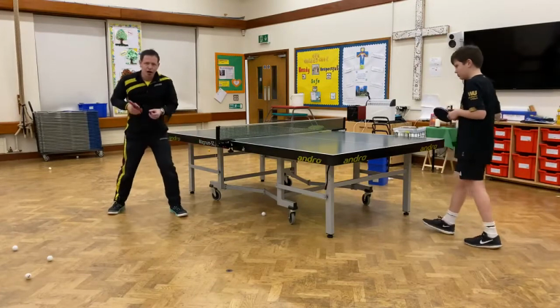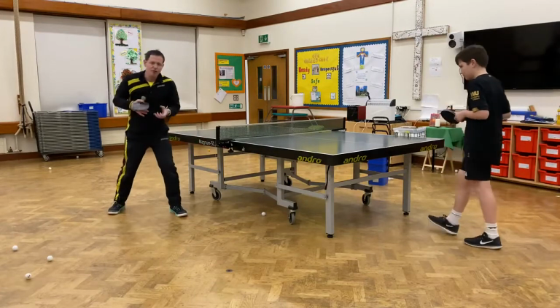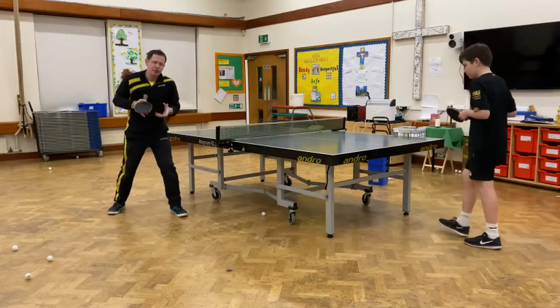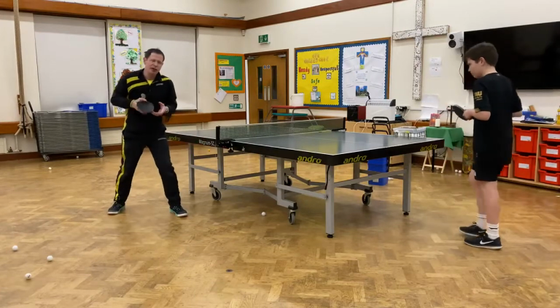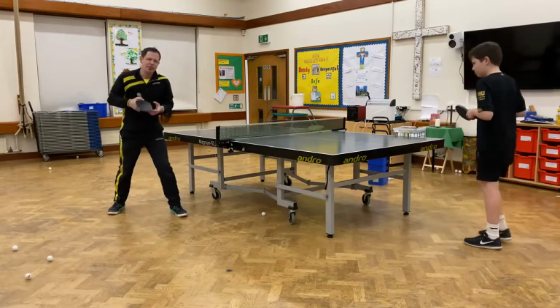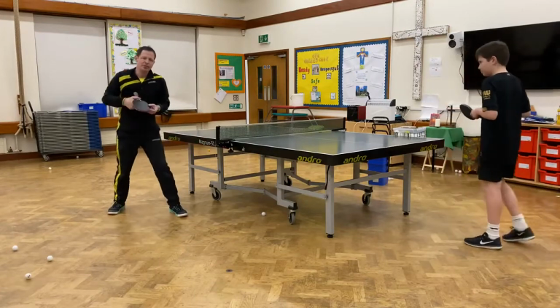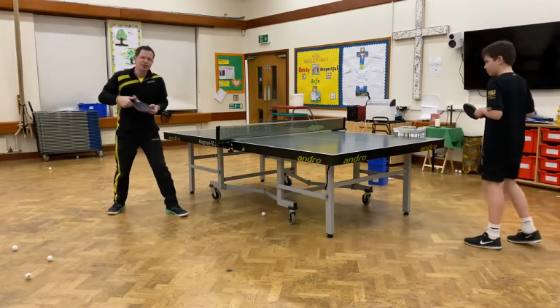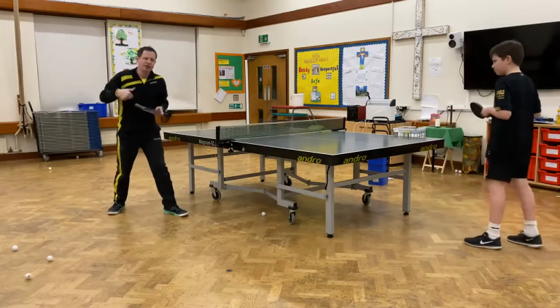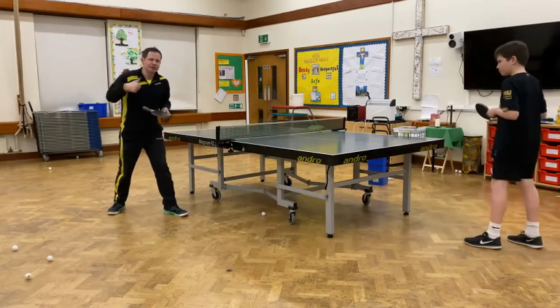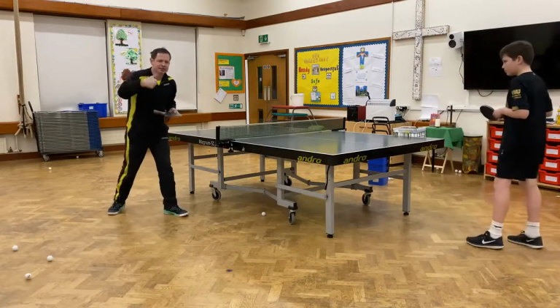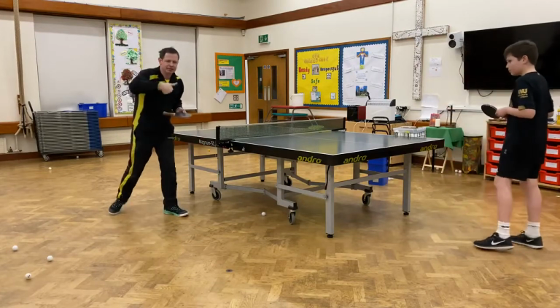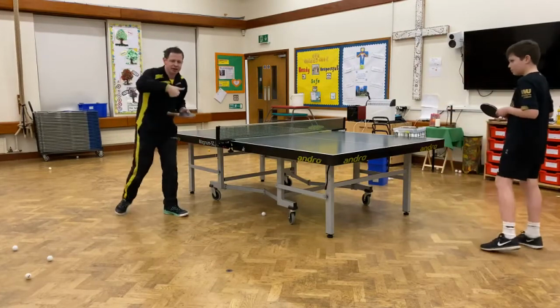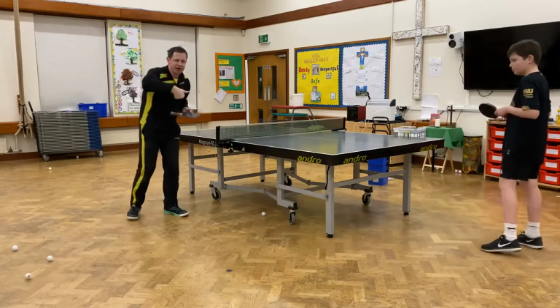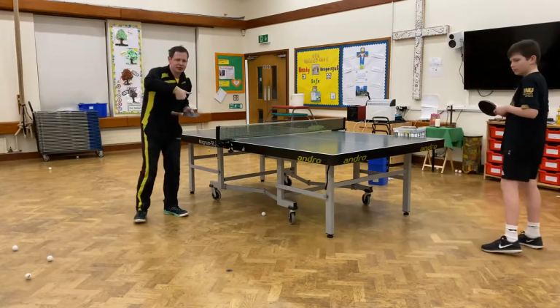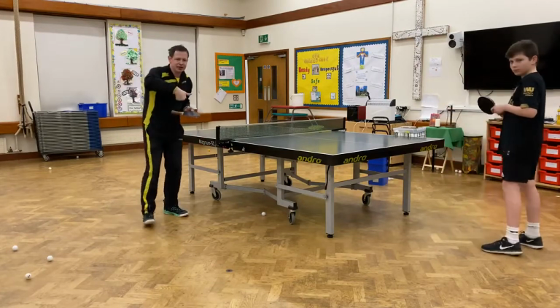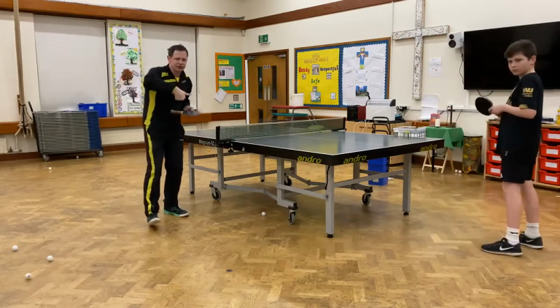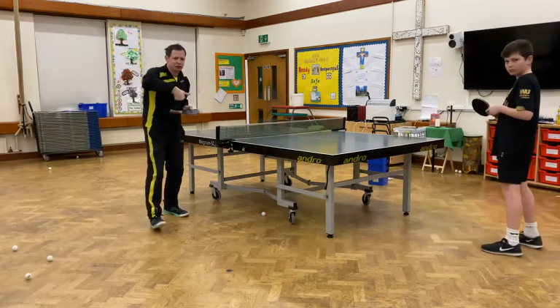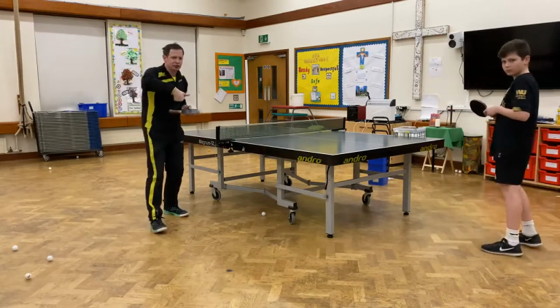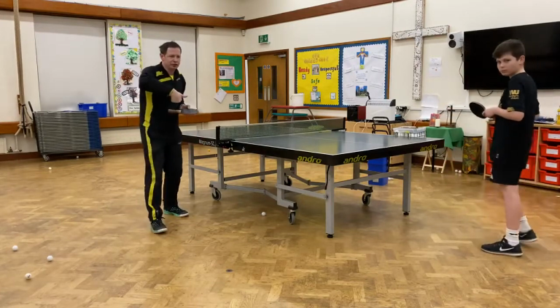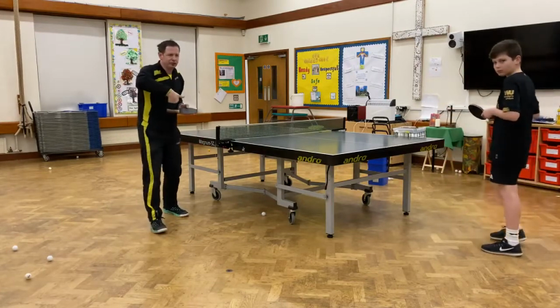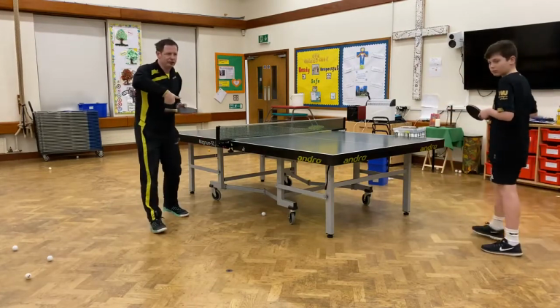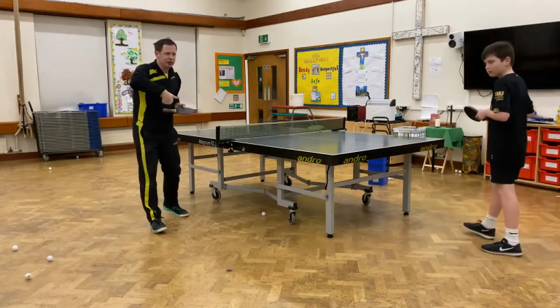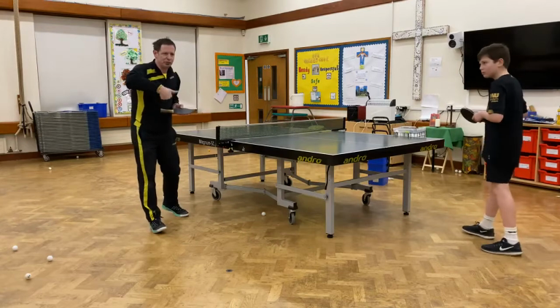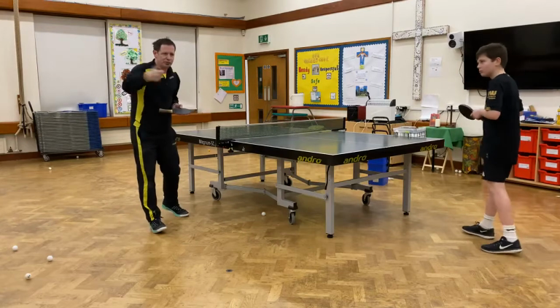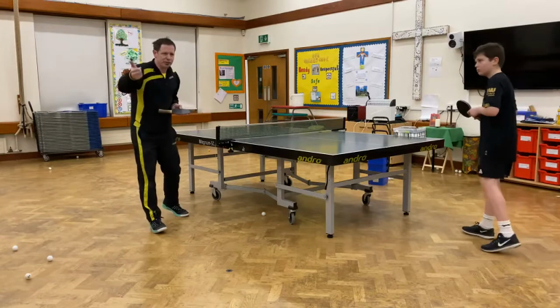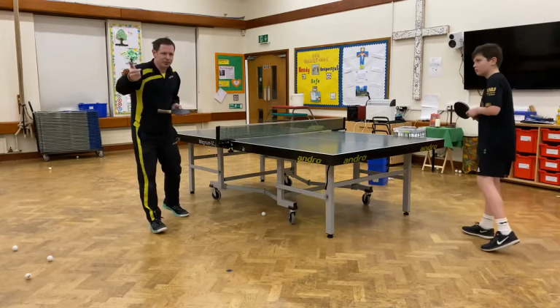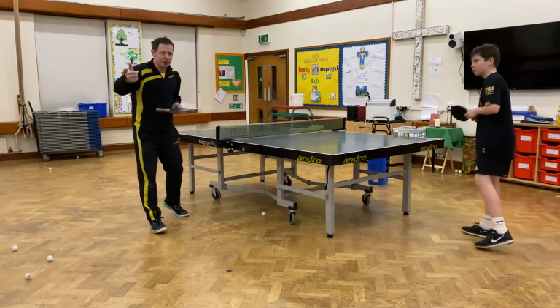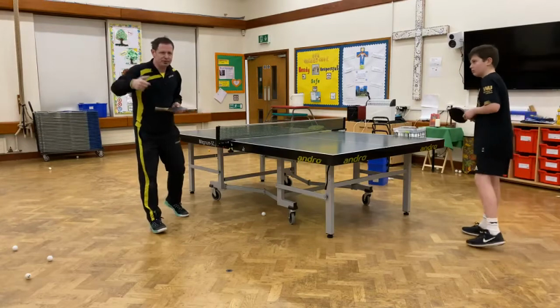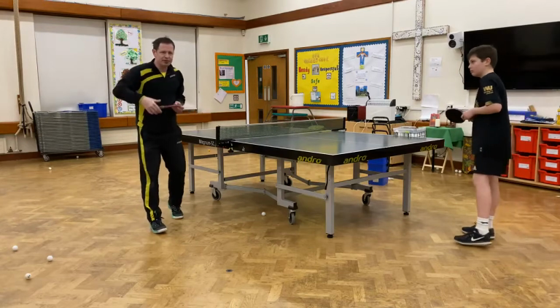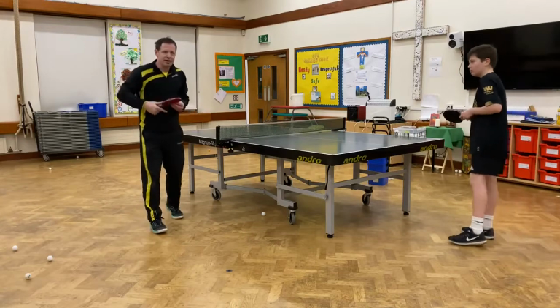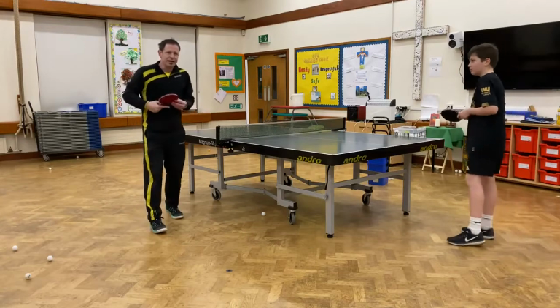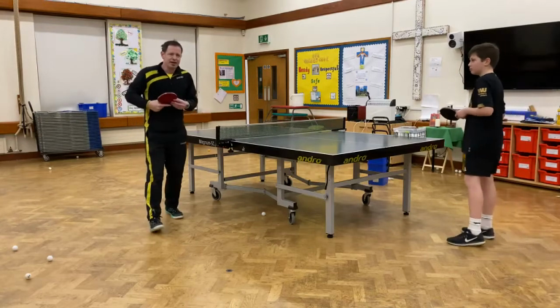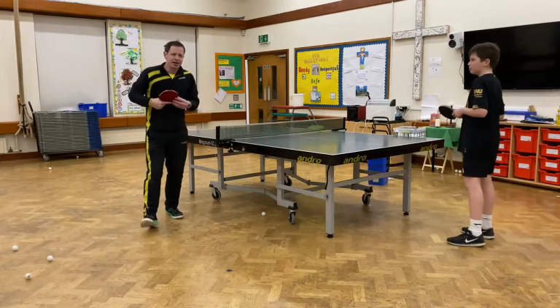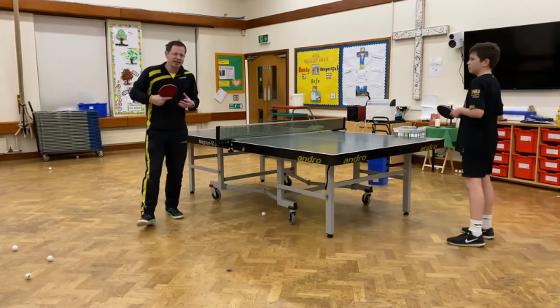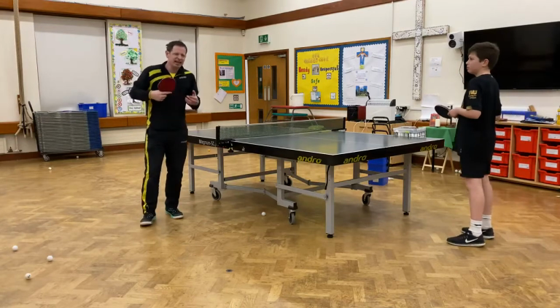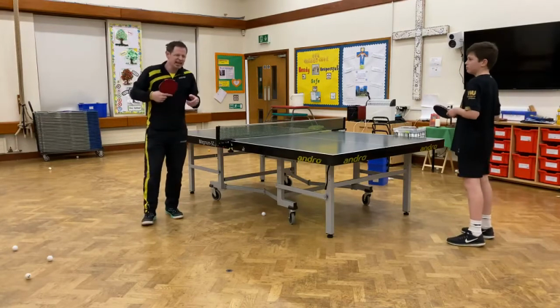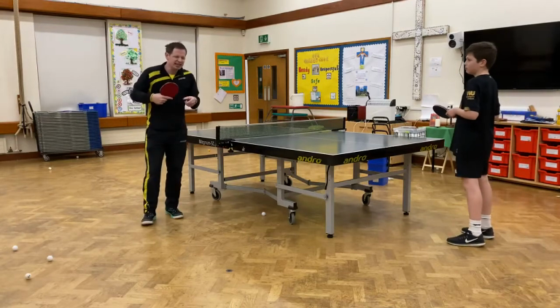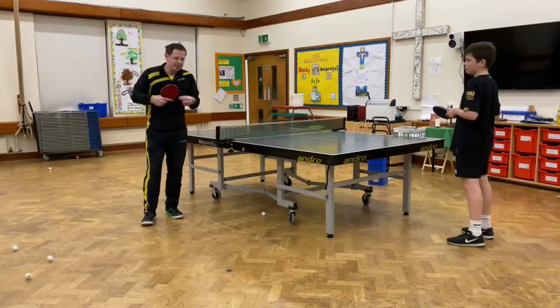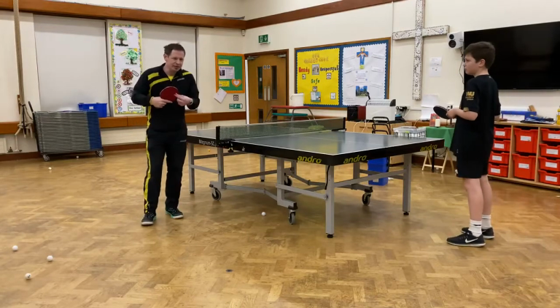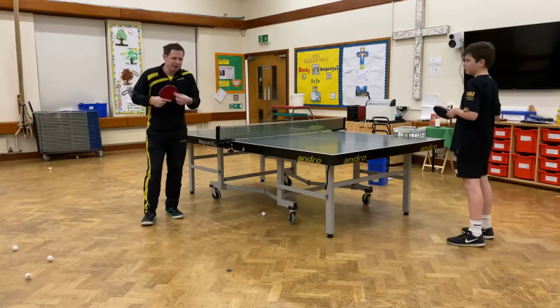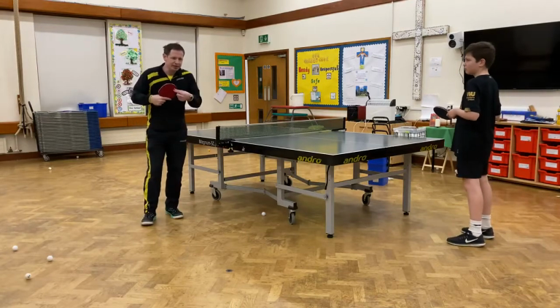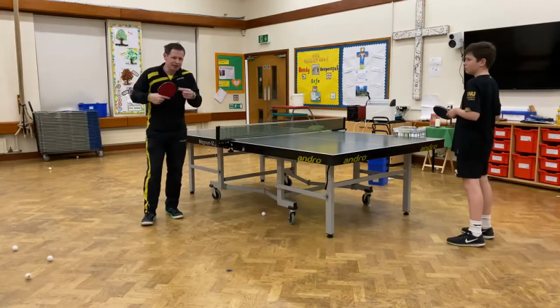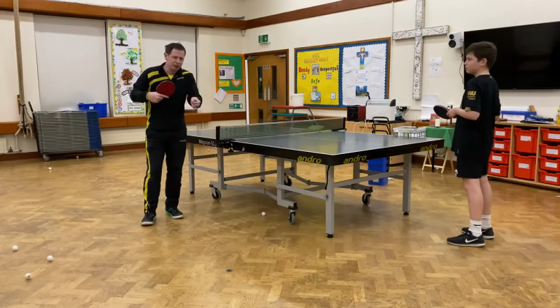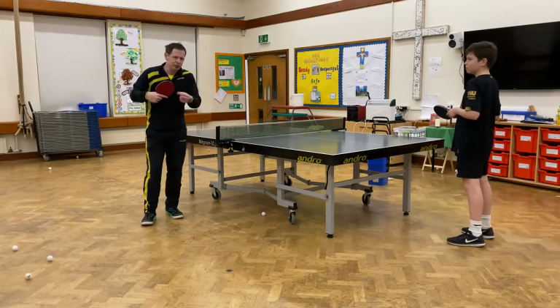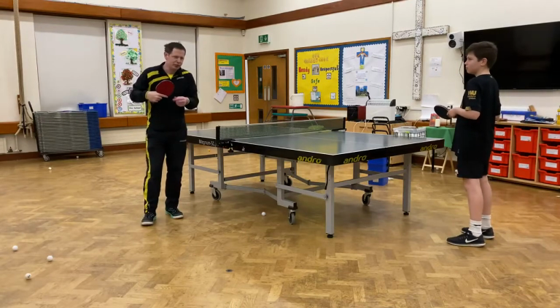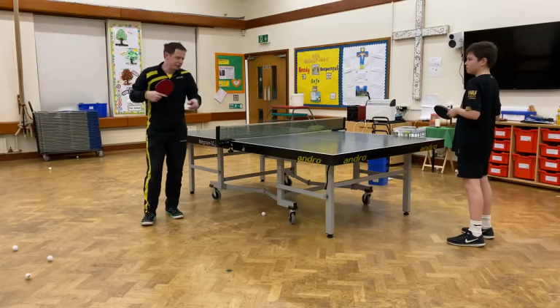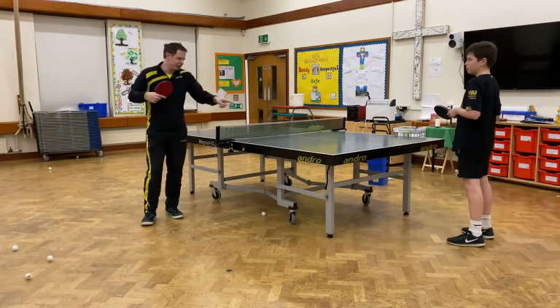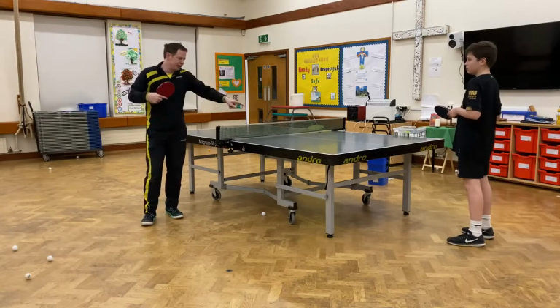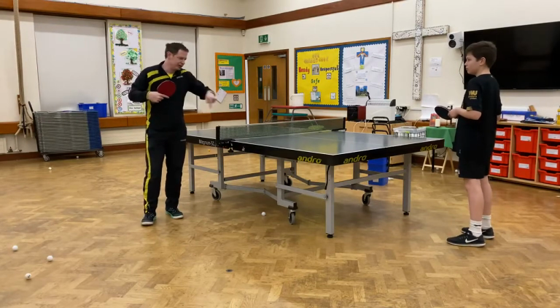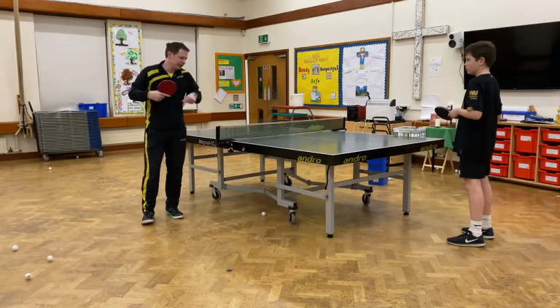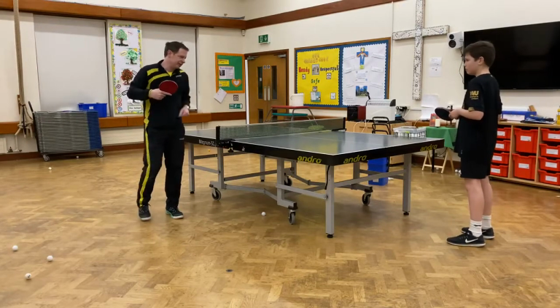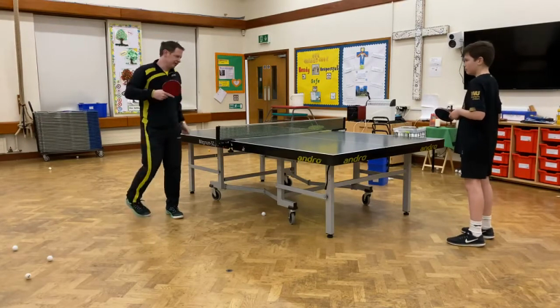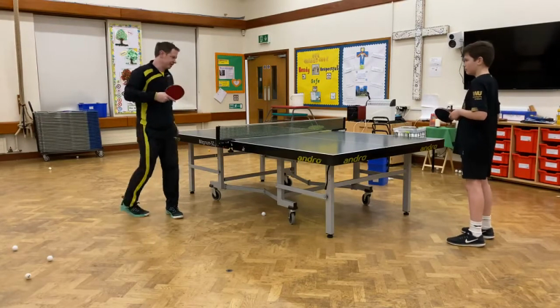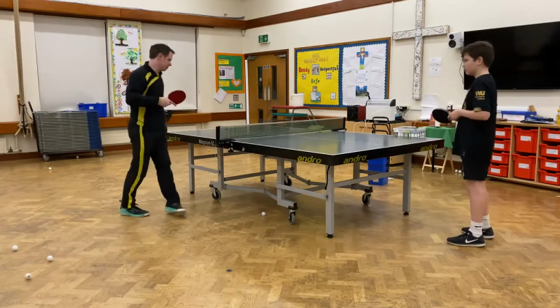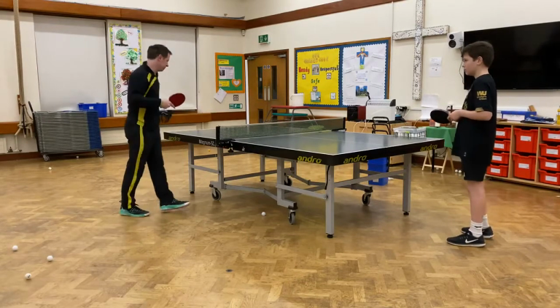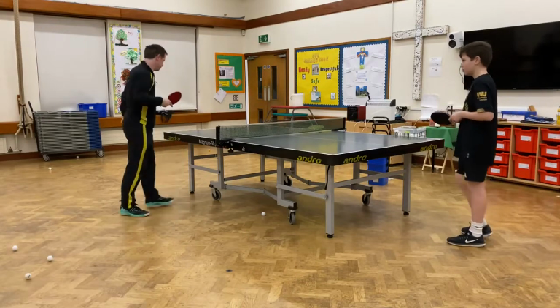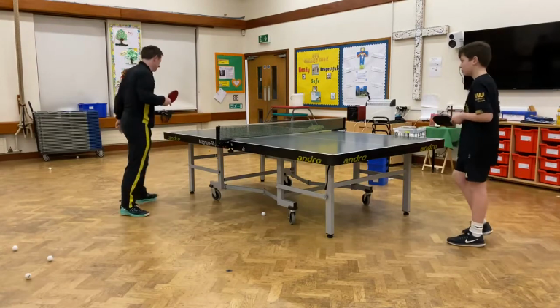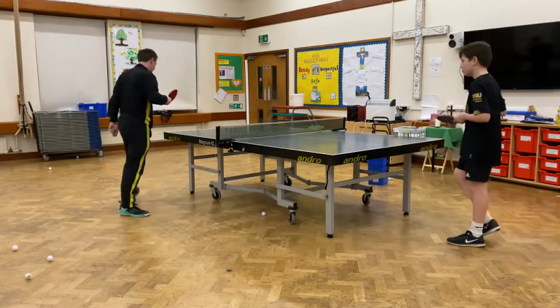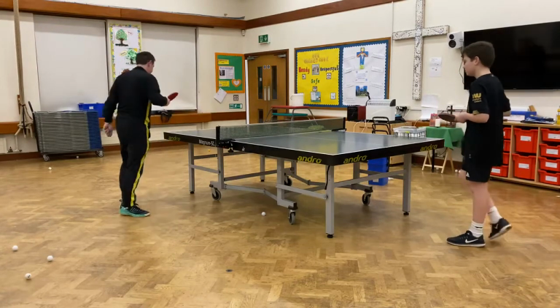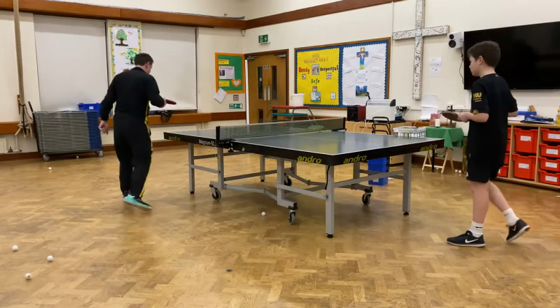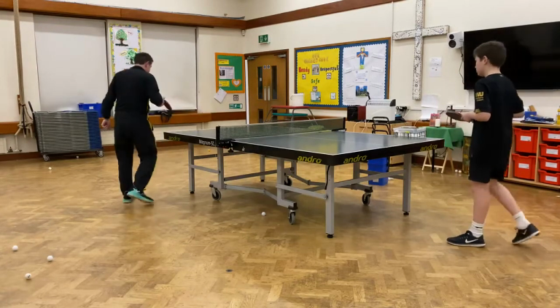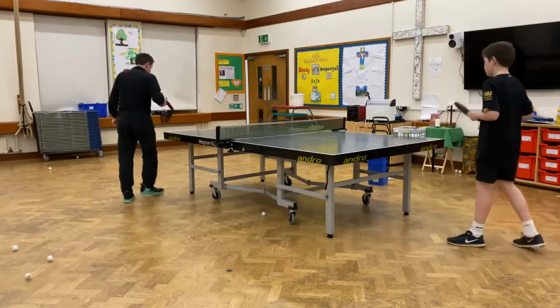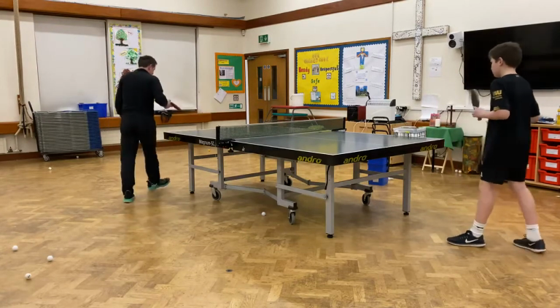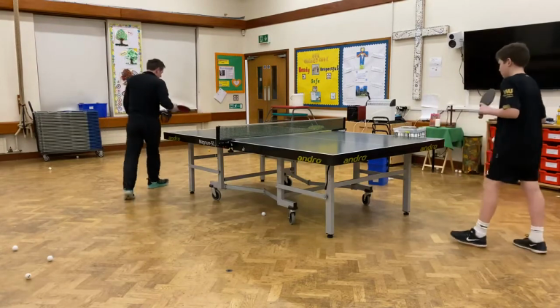Often what happens is that if I do the flick with the pimples, it has less spin and the ball often dies into the table. So let's see if we can do that.